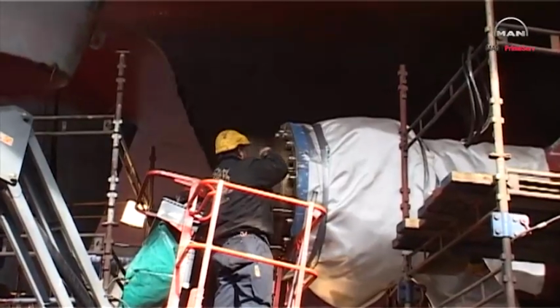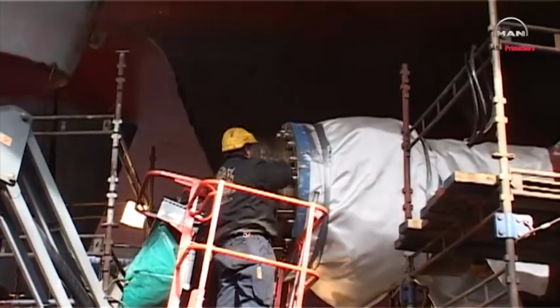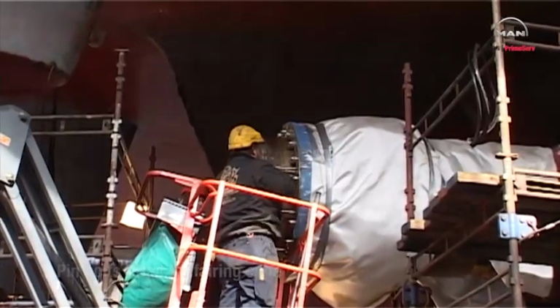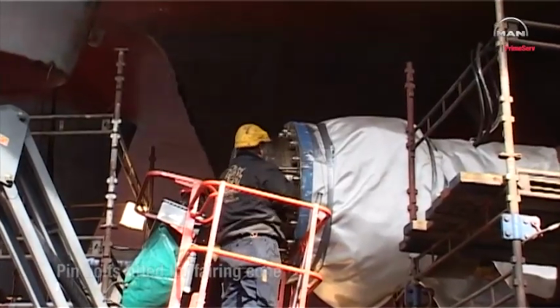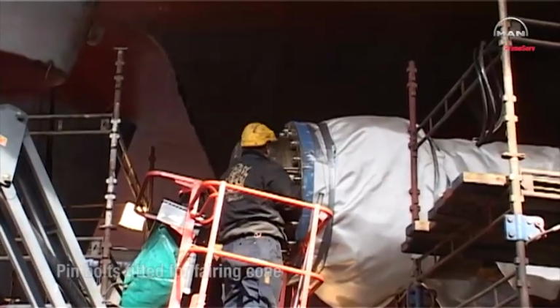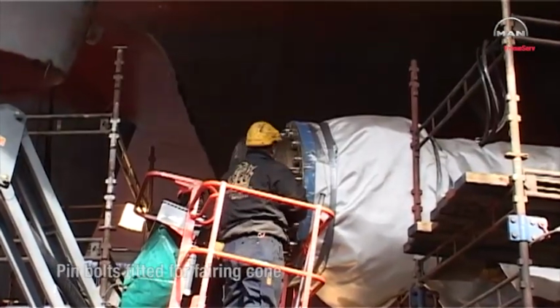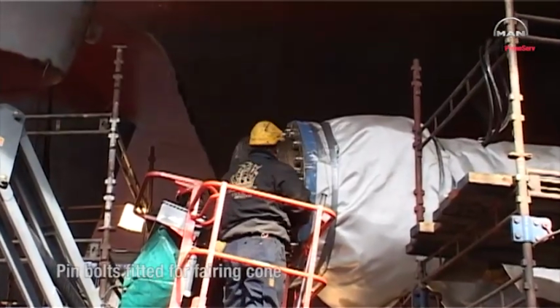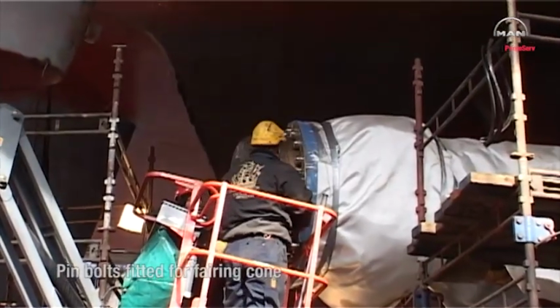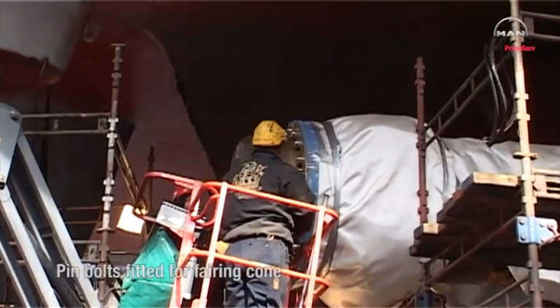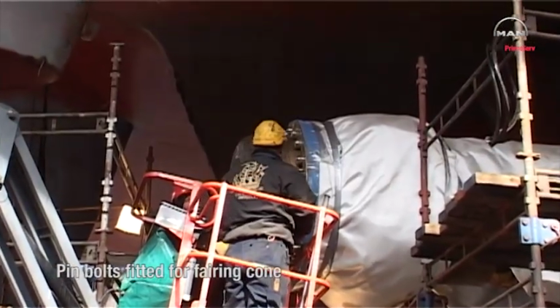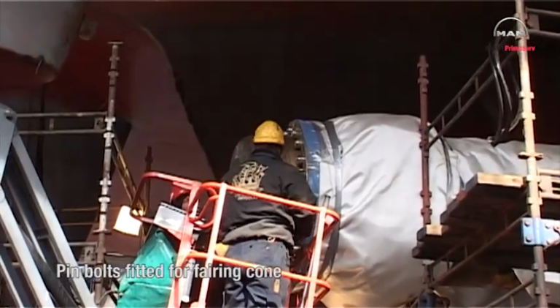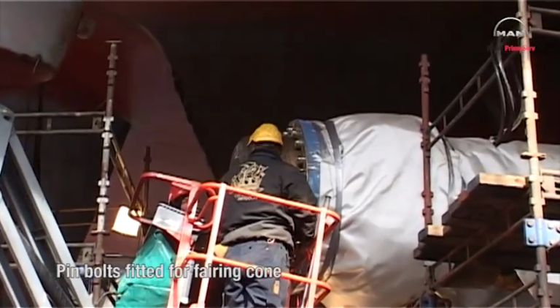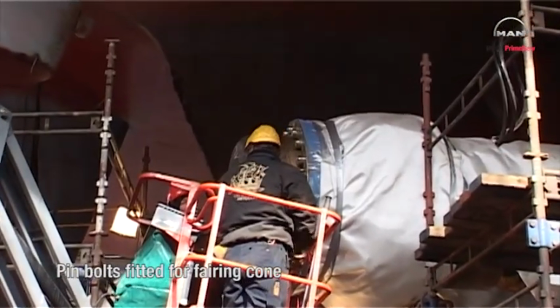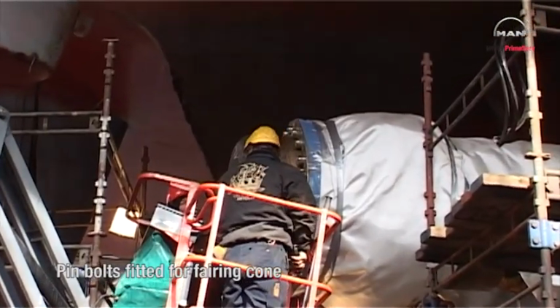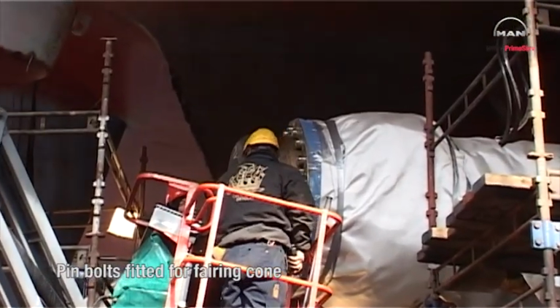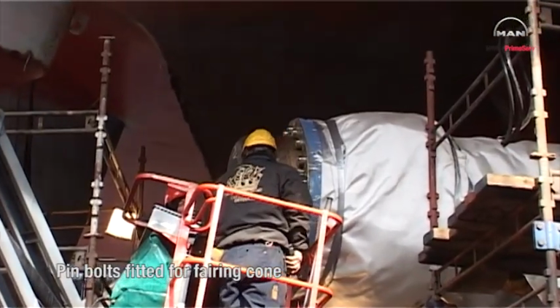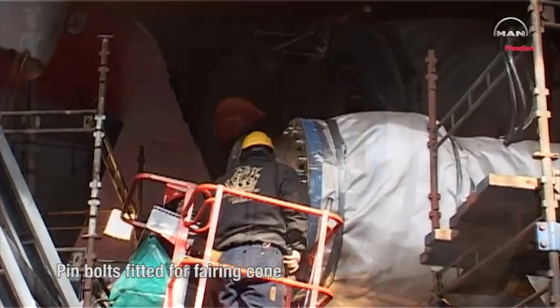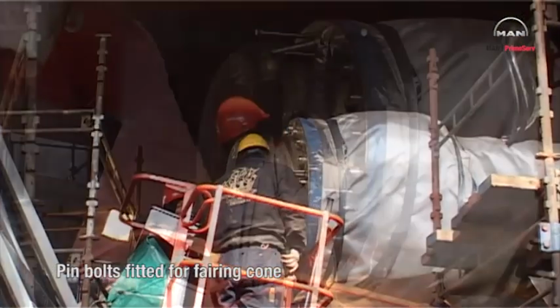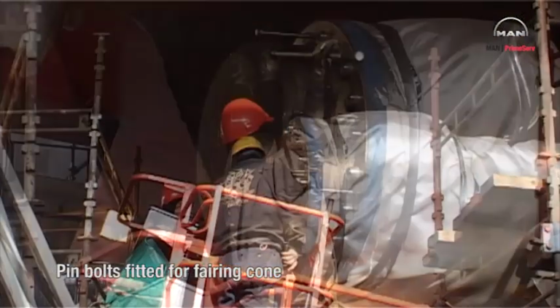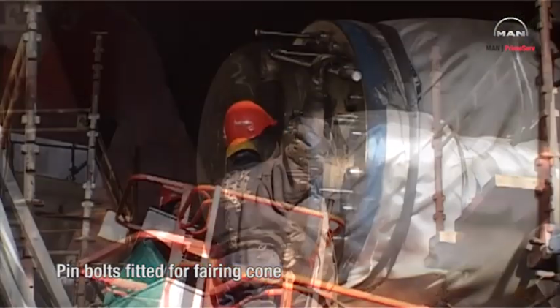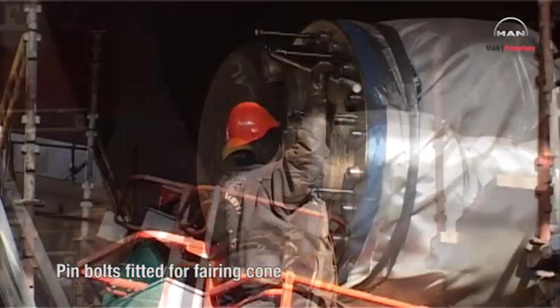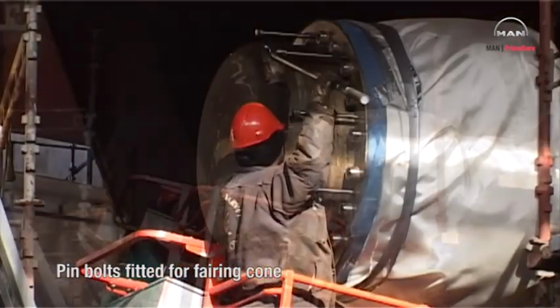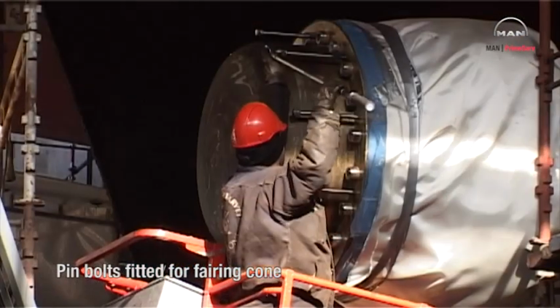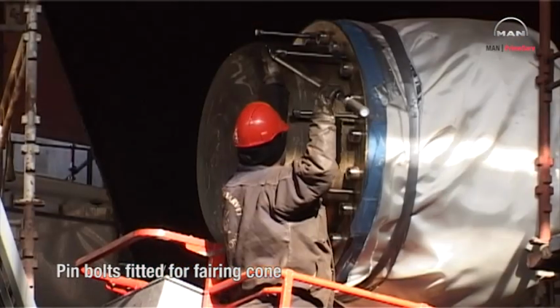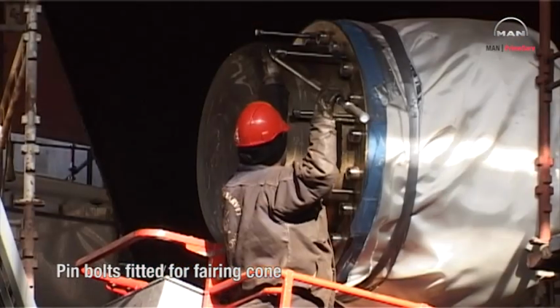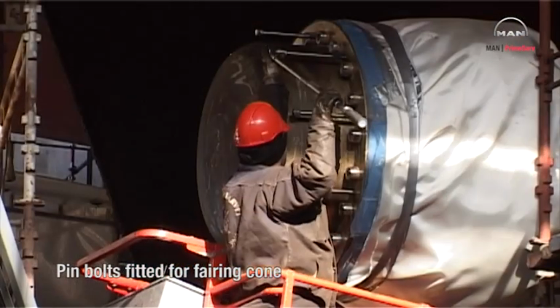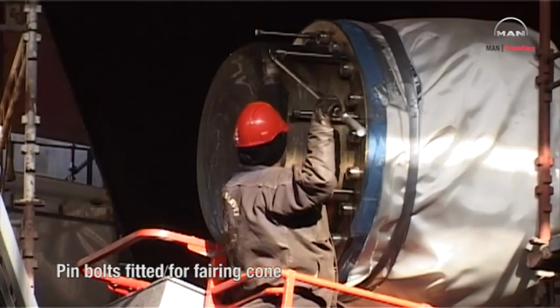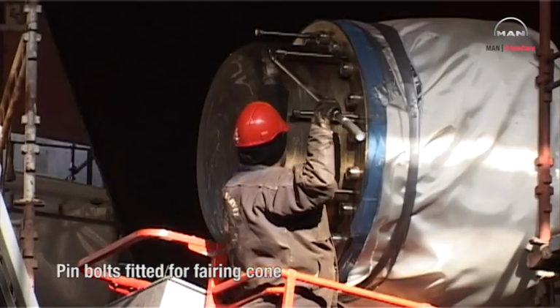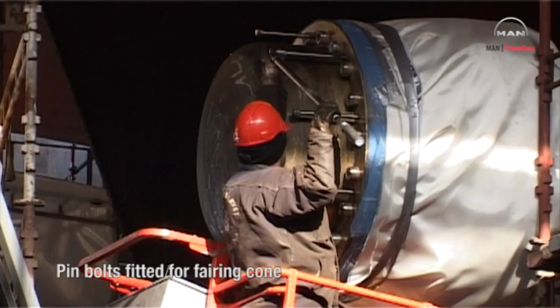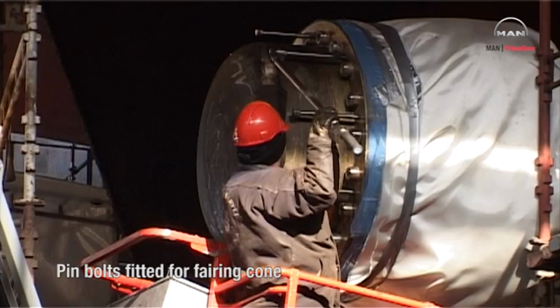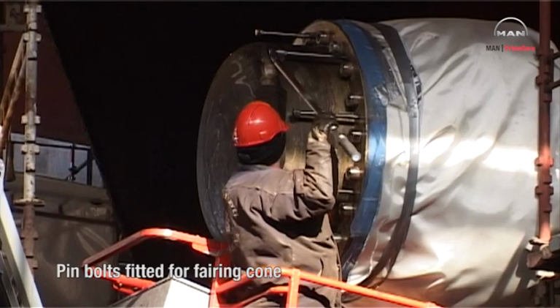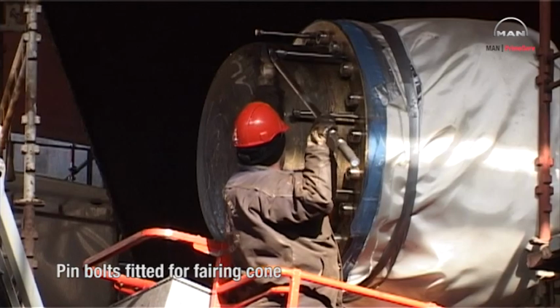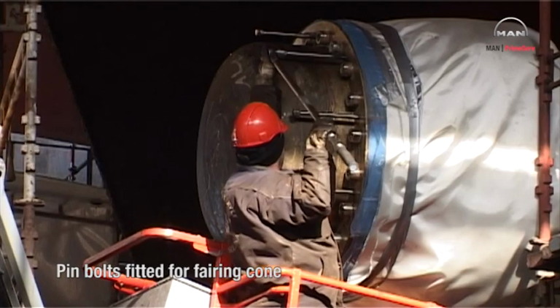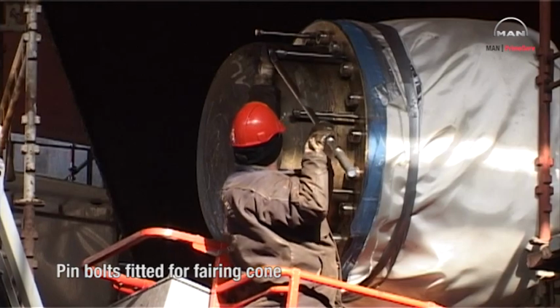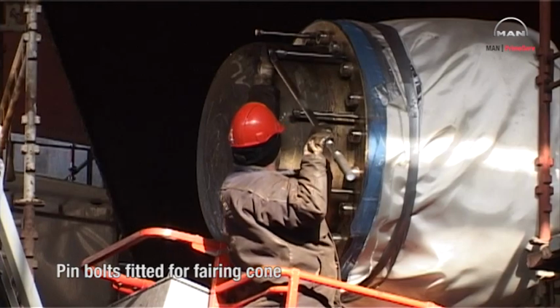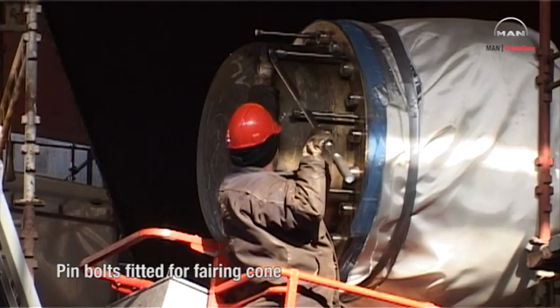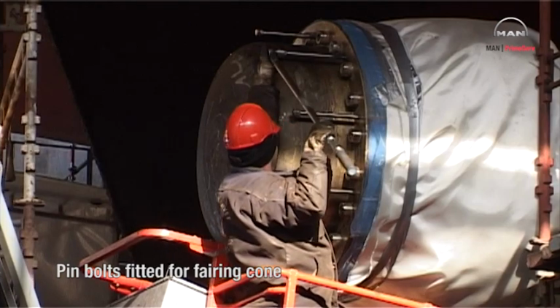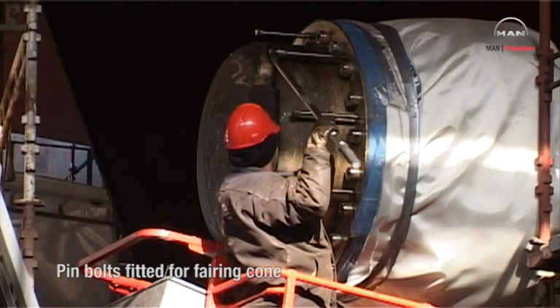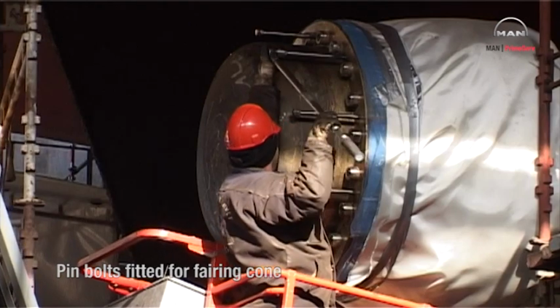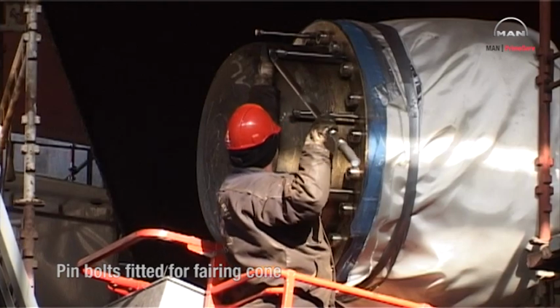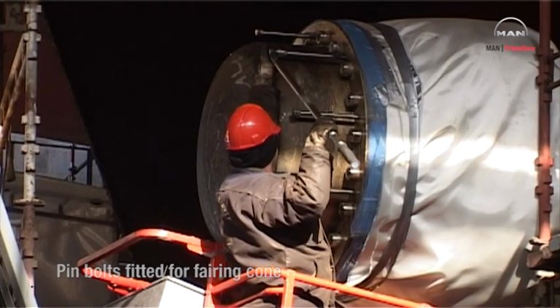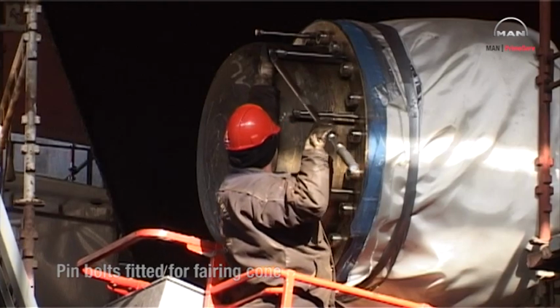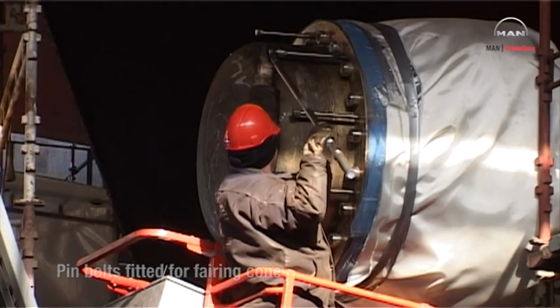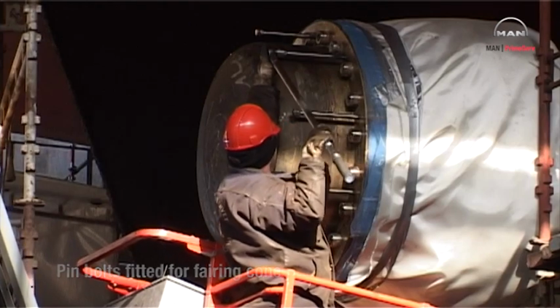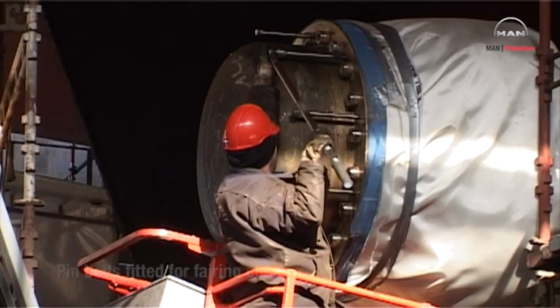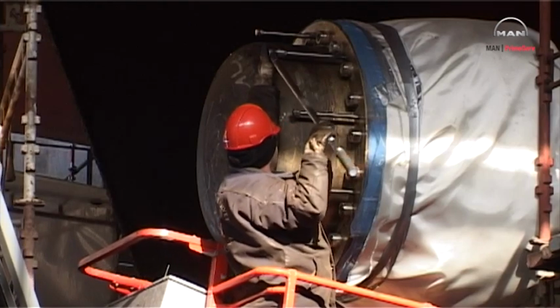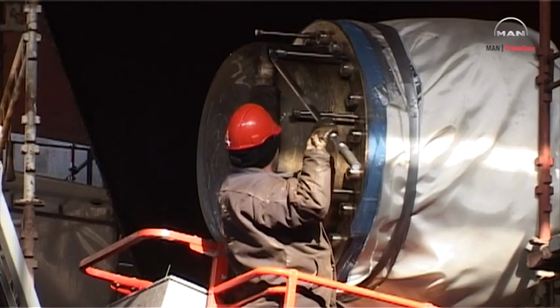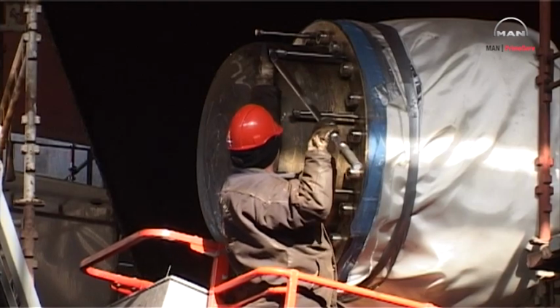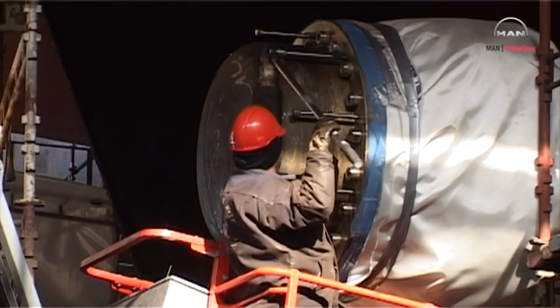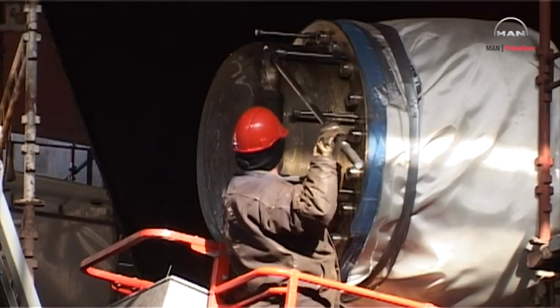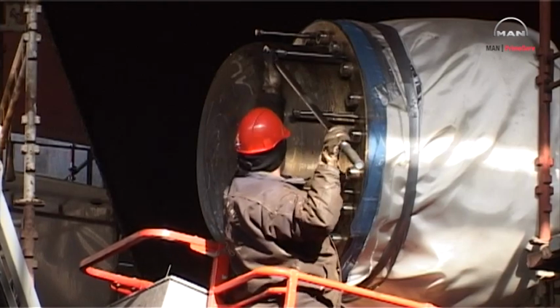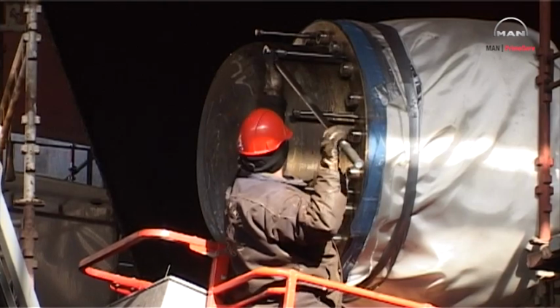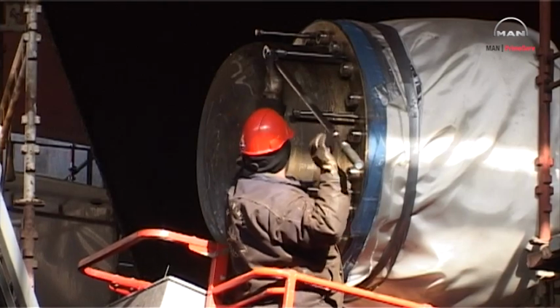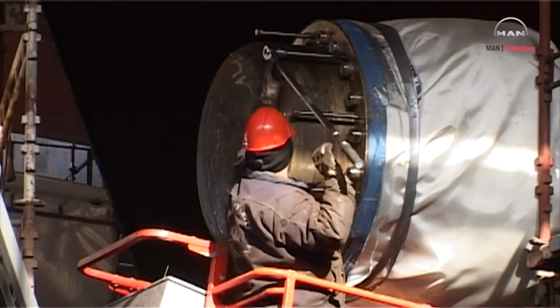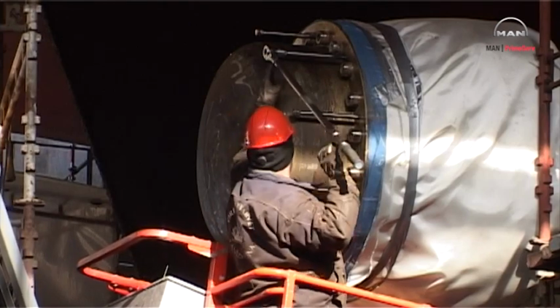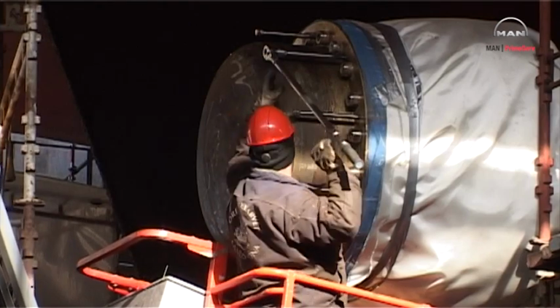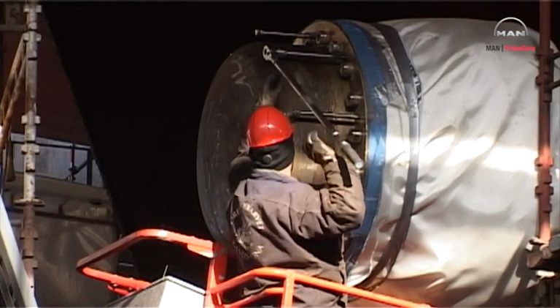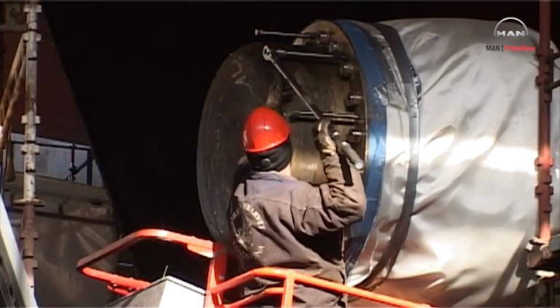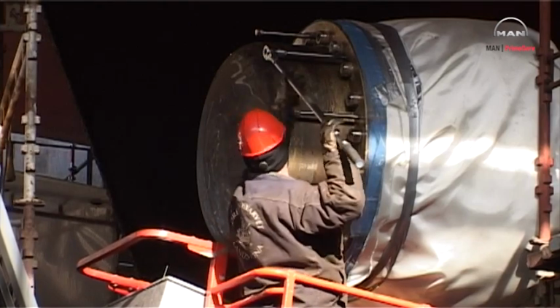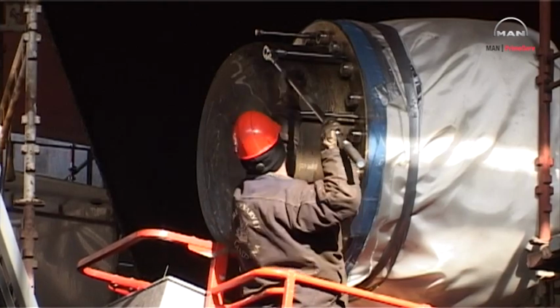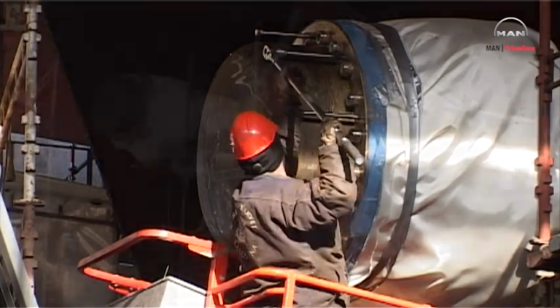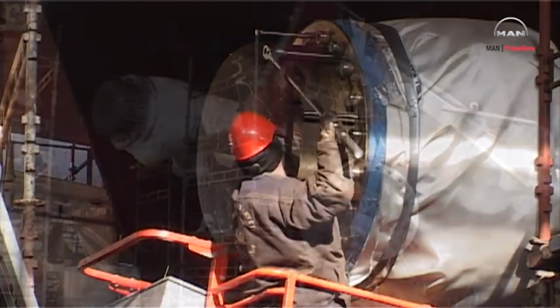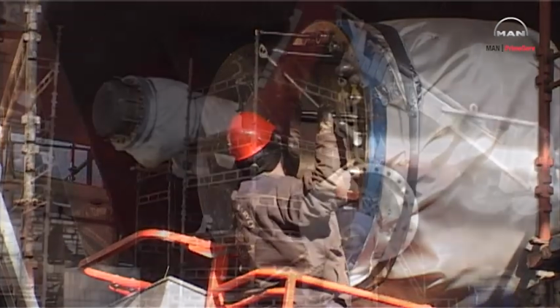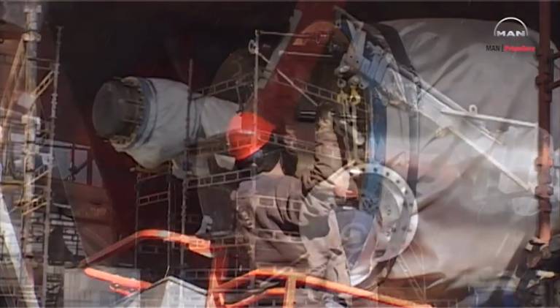Special pin bolts for the fairing cone are fitted to the propeller hub, and as the next step, the fairing cone is mounted.